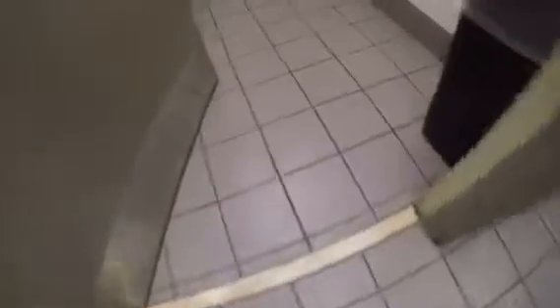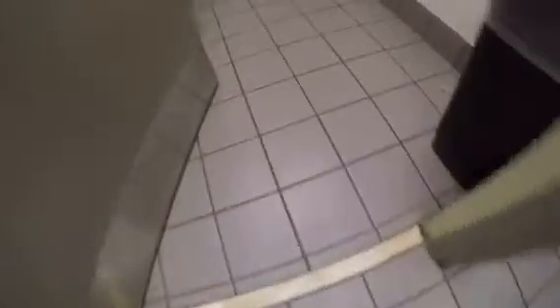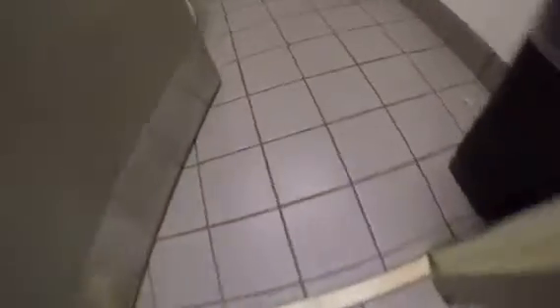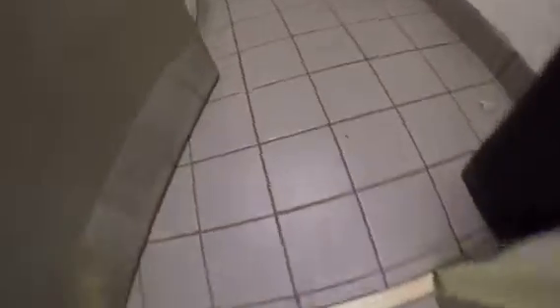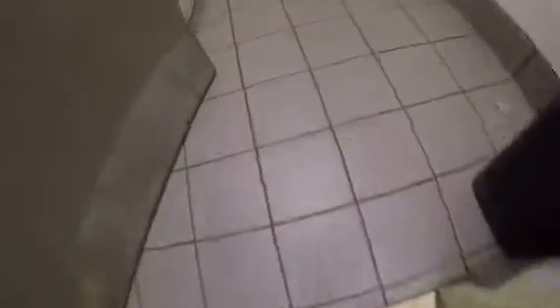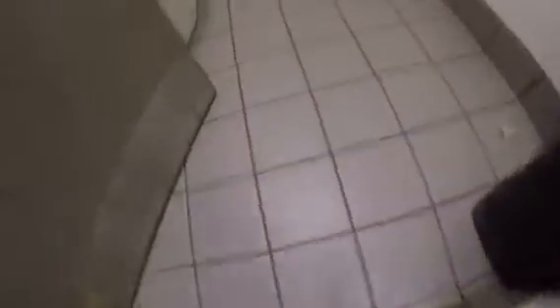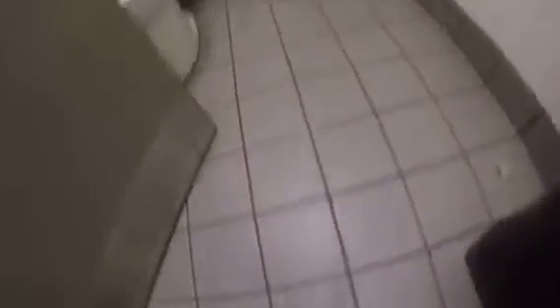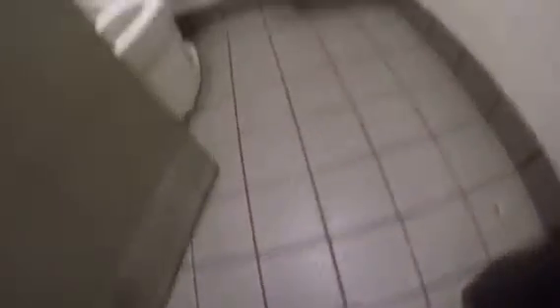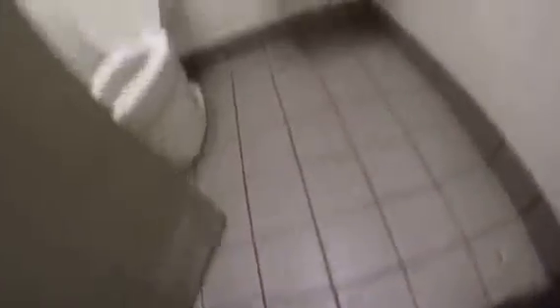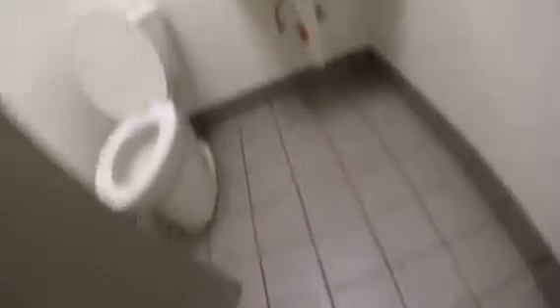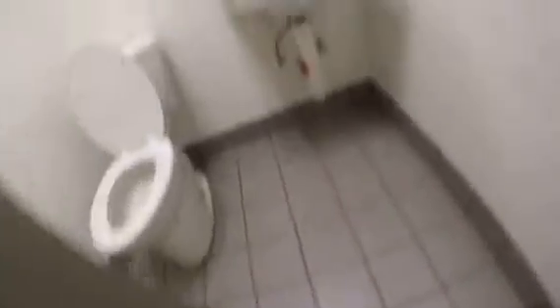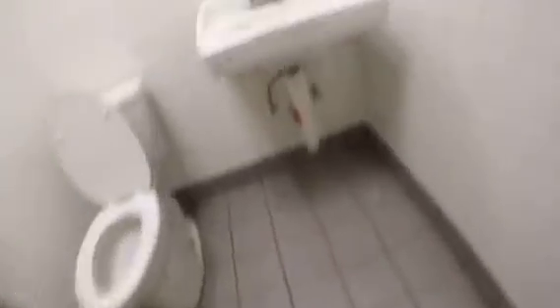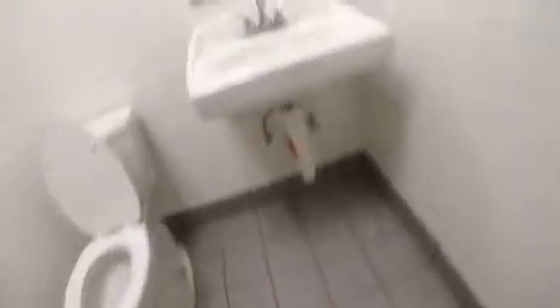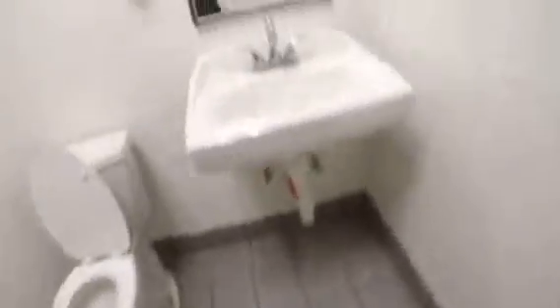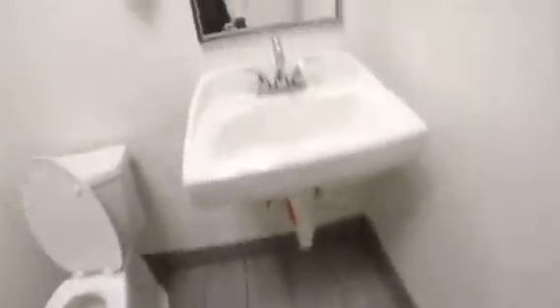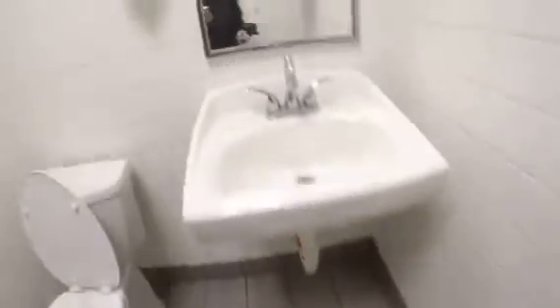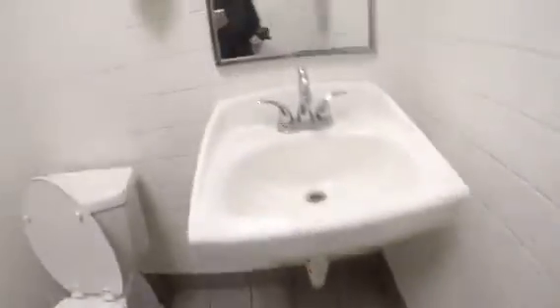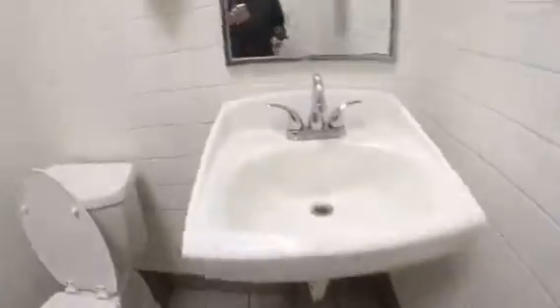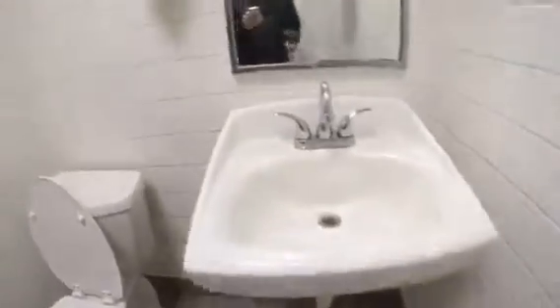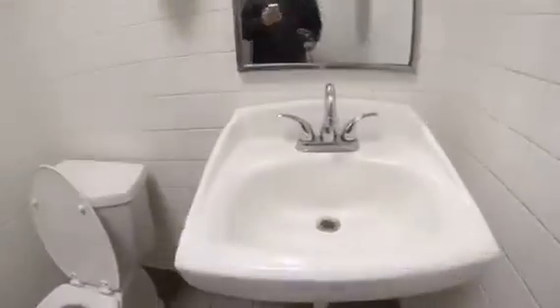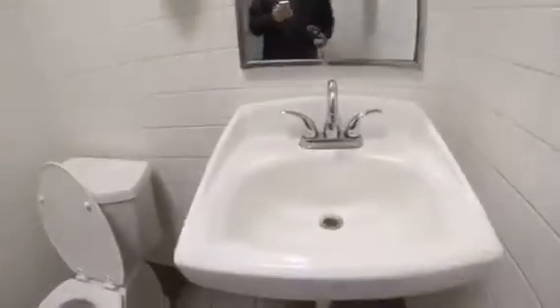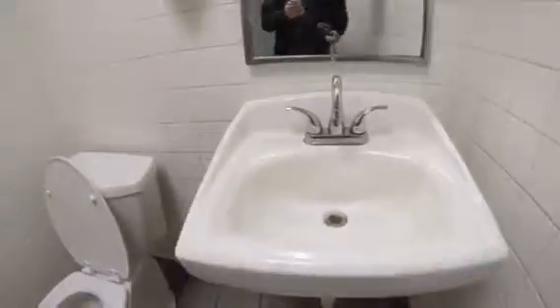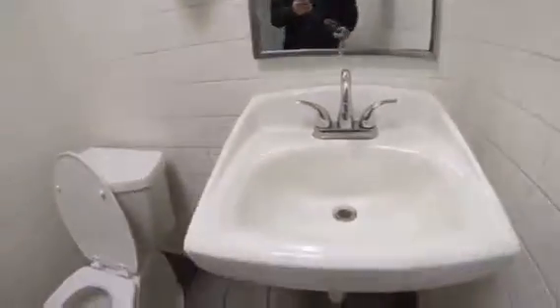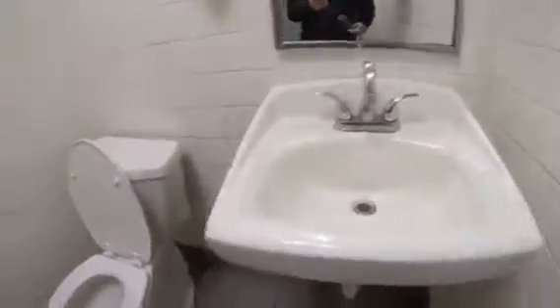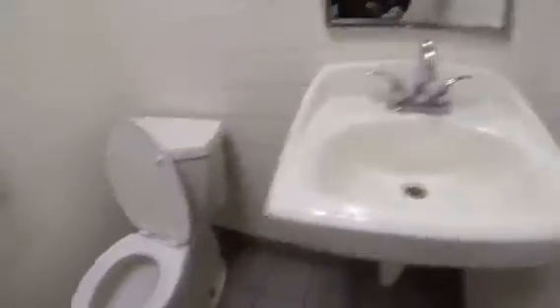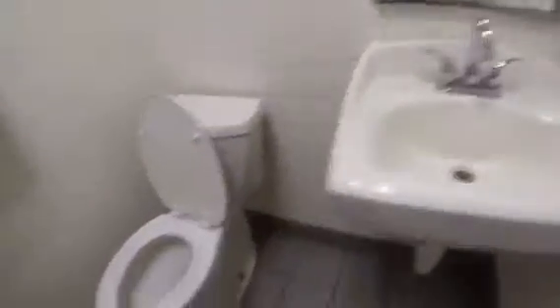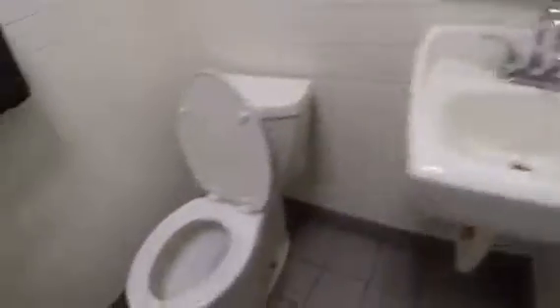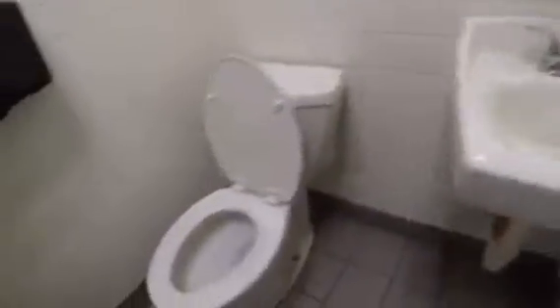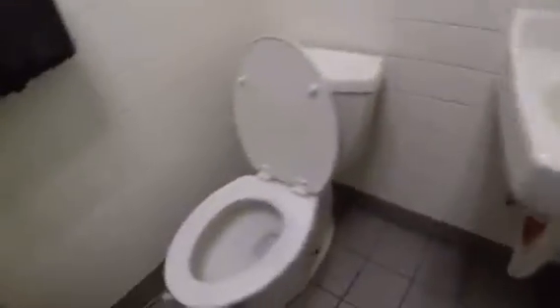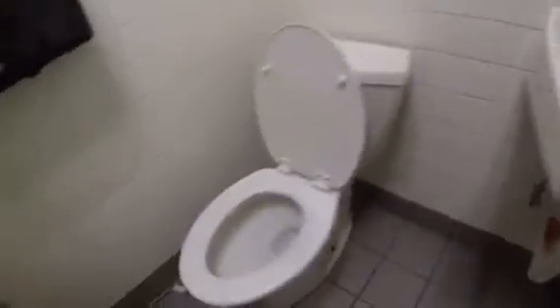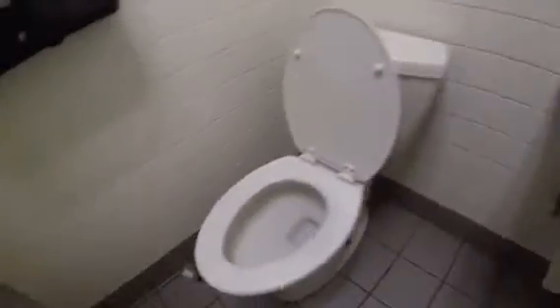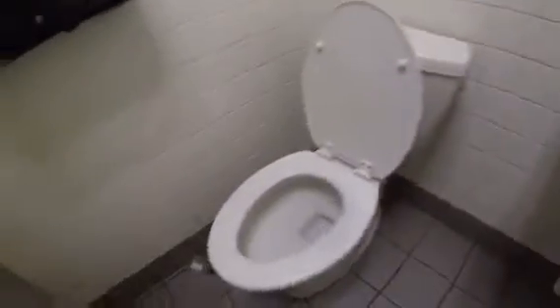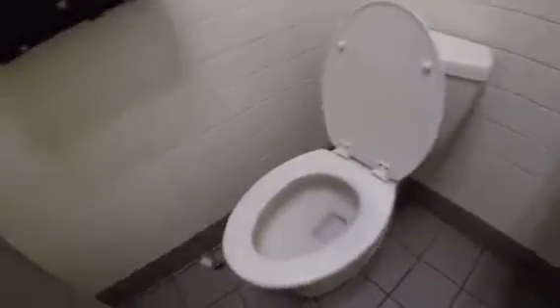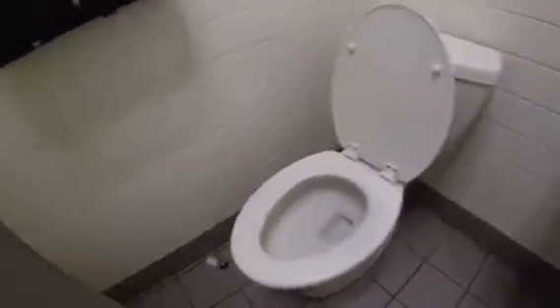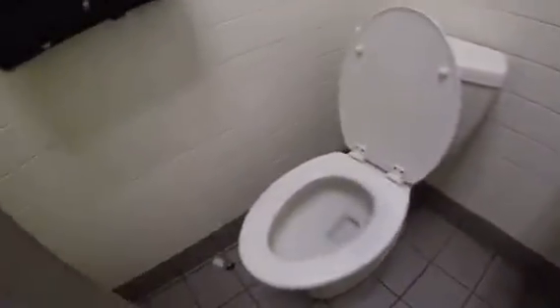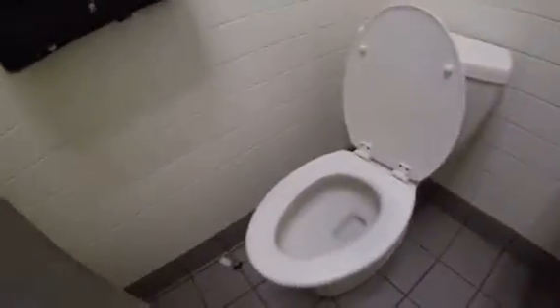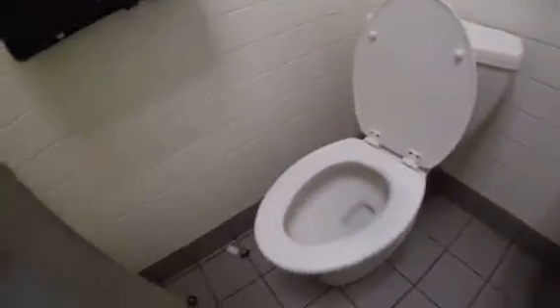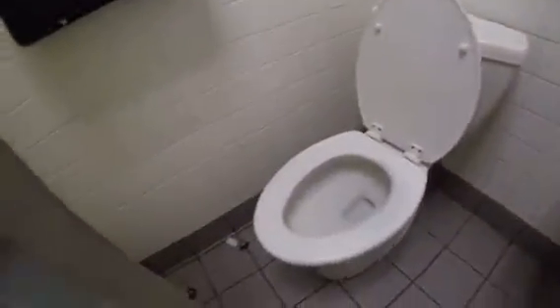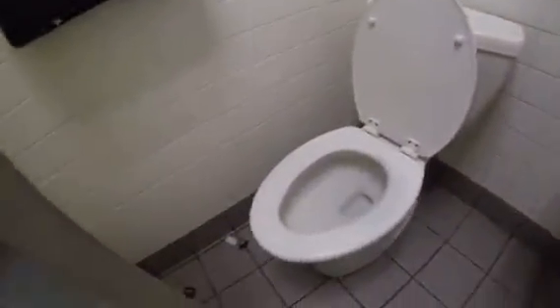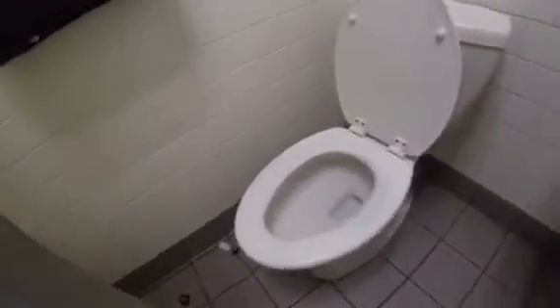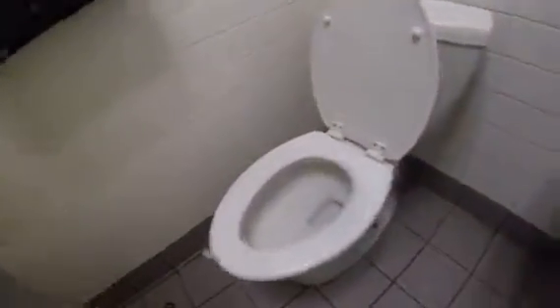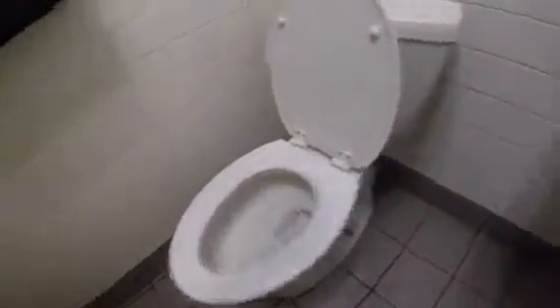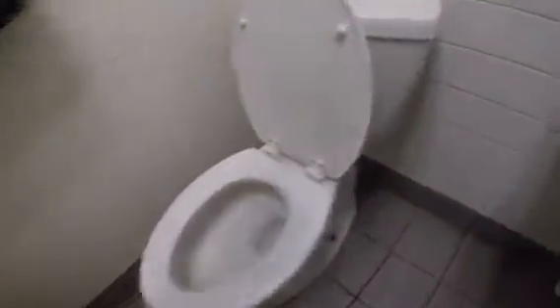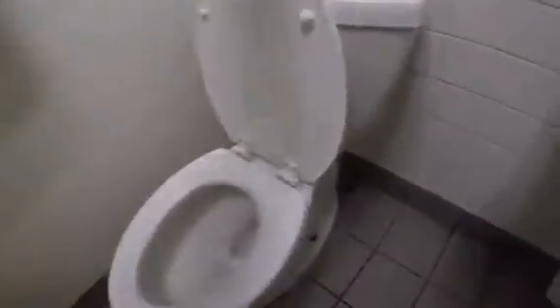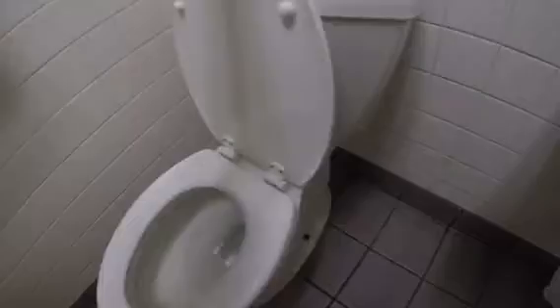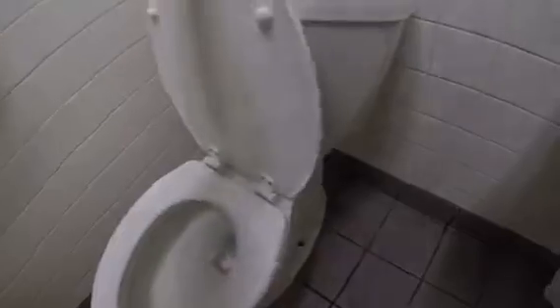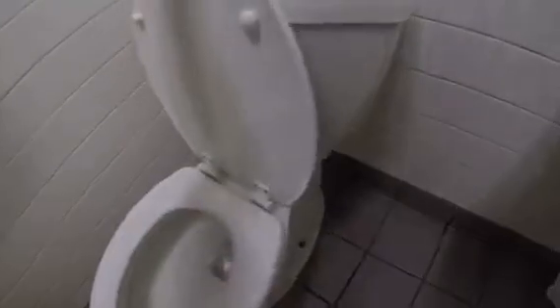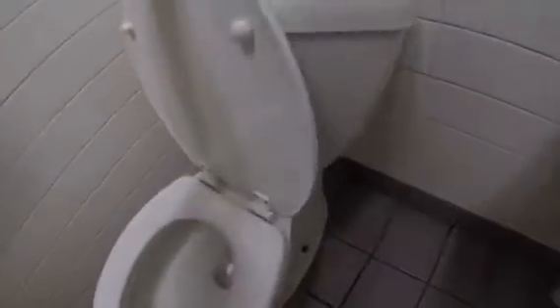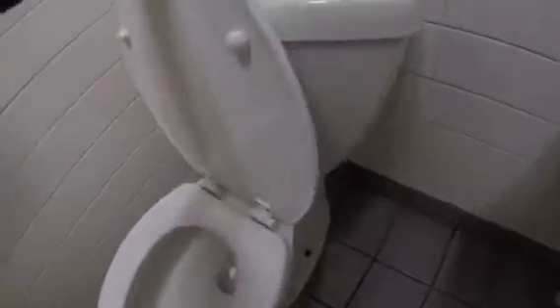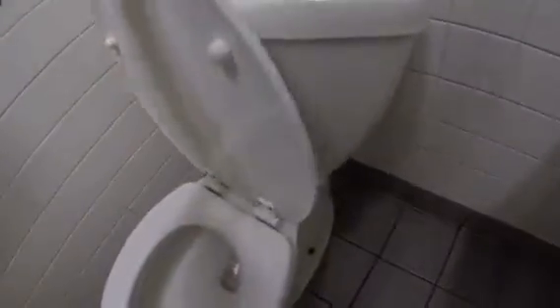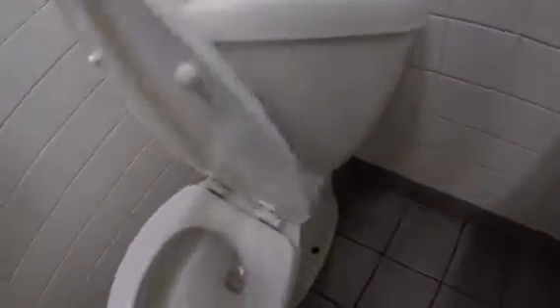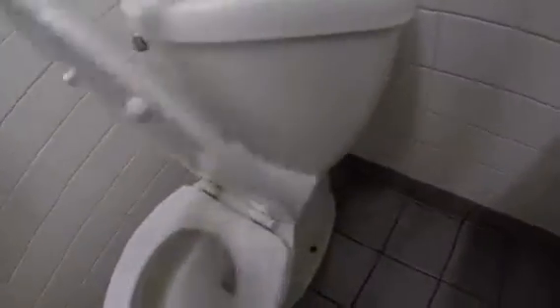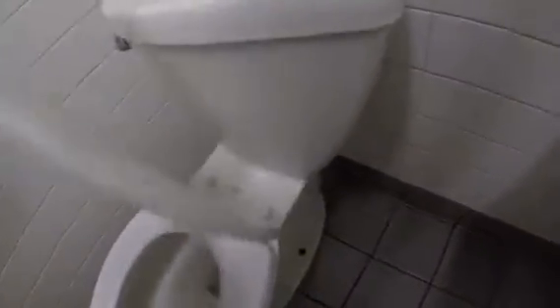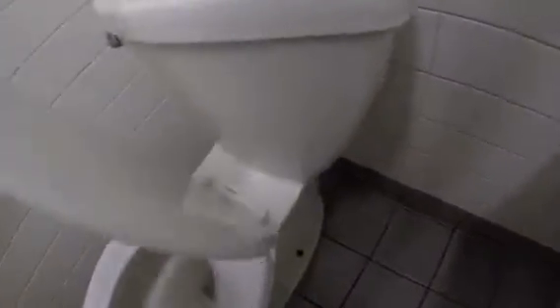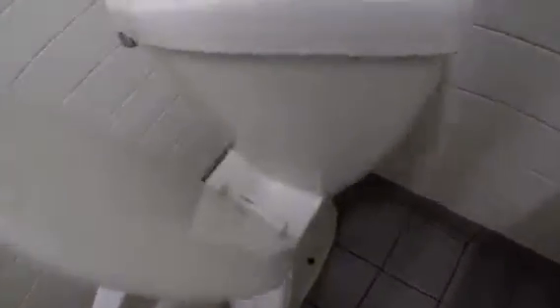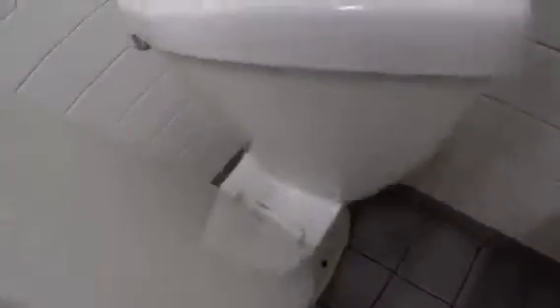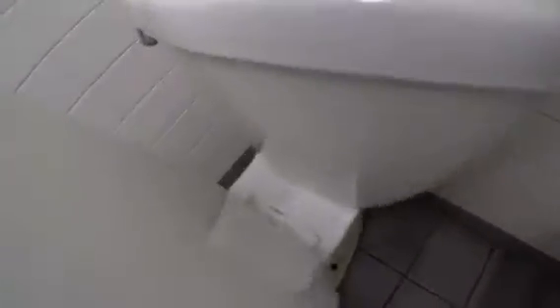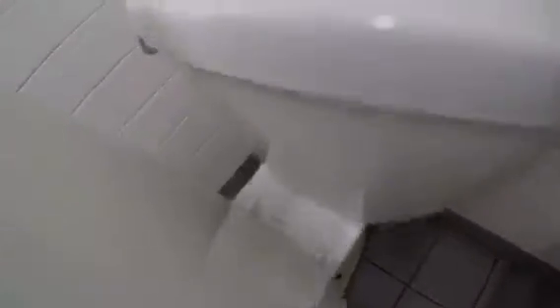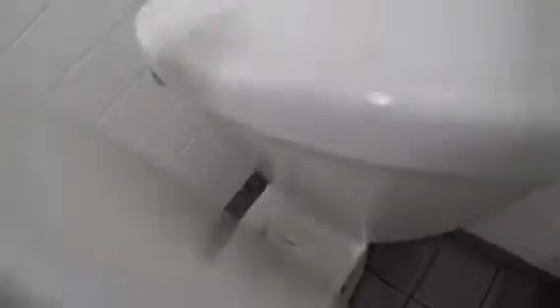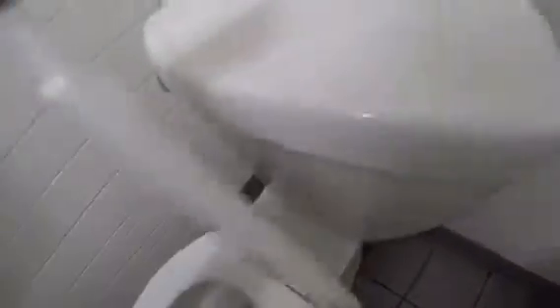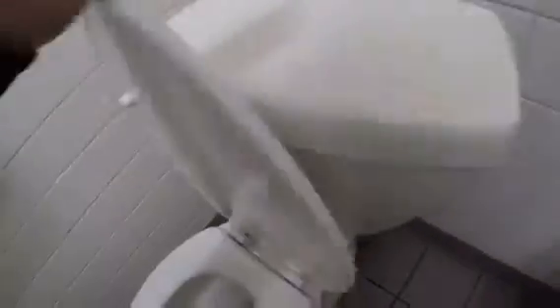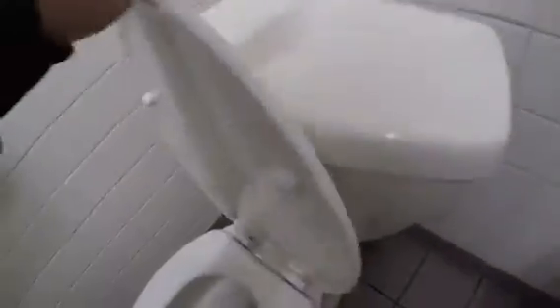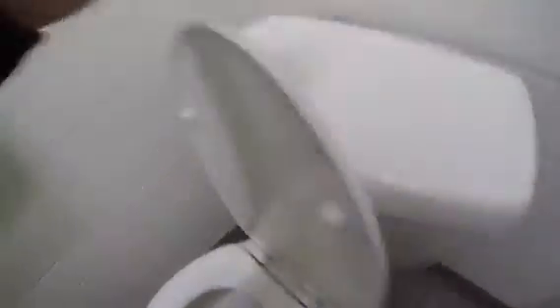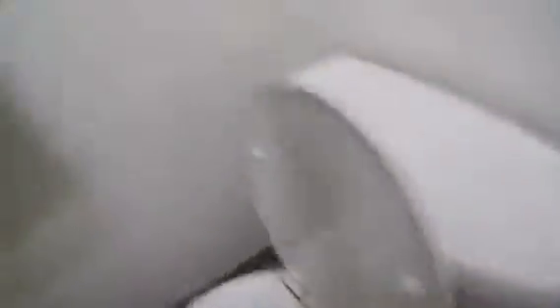Bathroom. Bathroom sink. Toilet here. Brand we got on this one: American Standard.